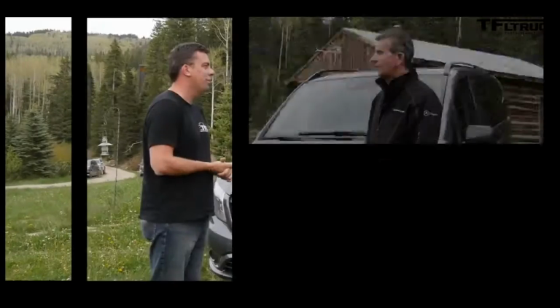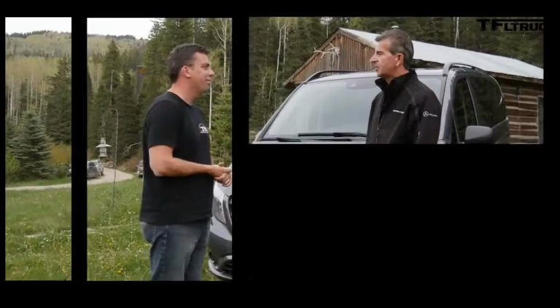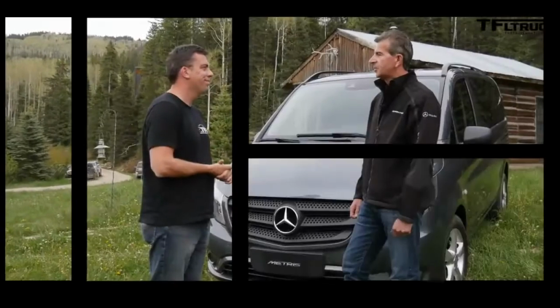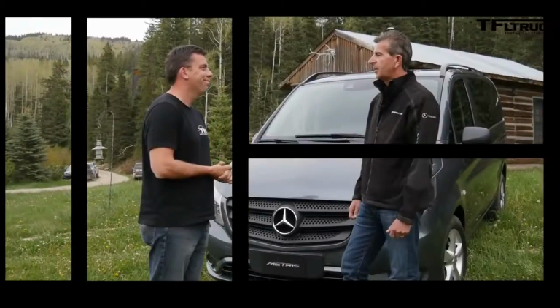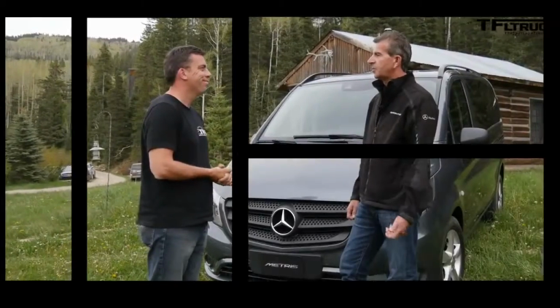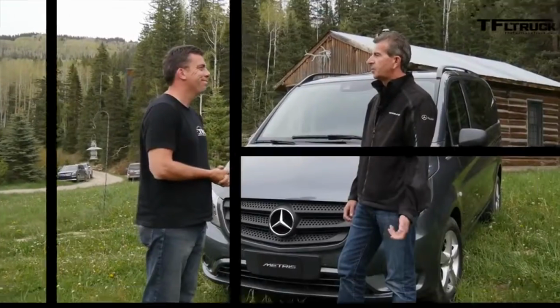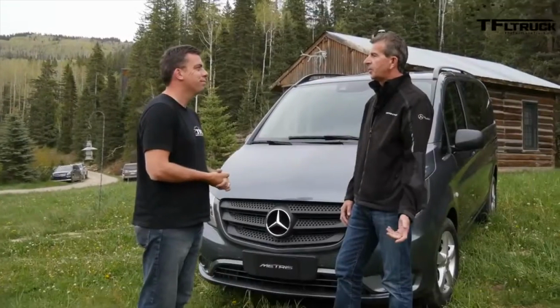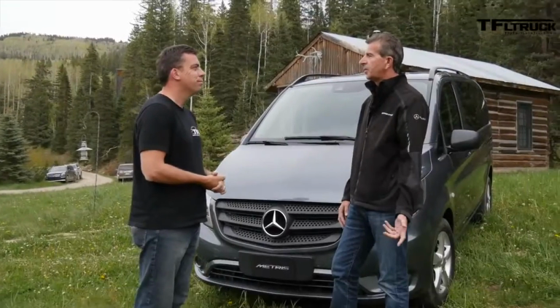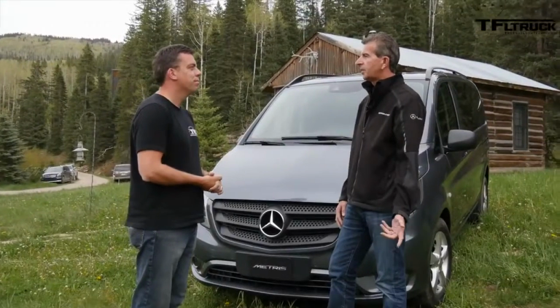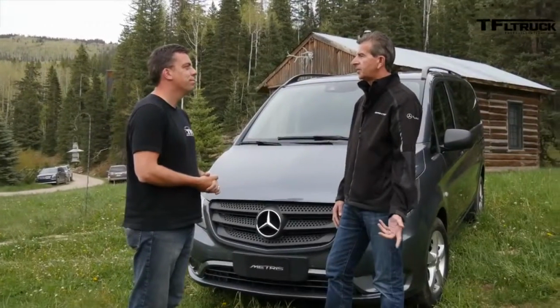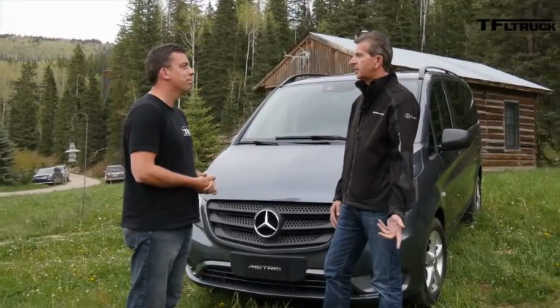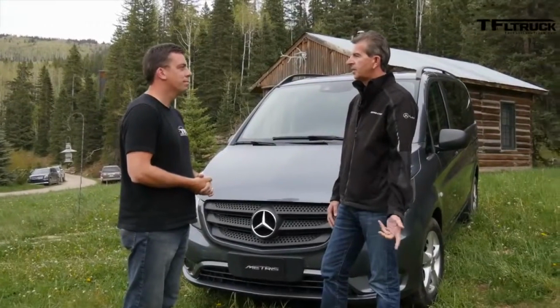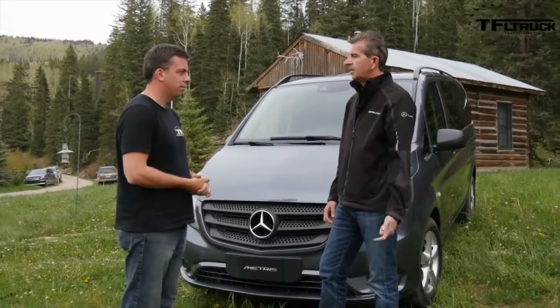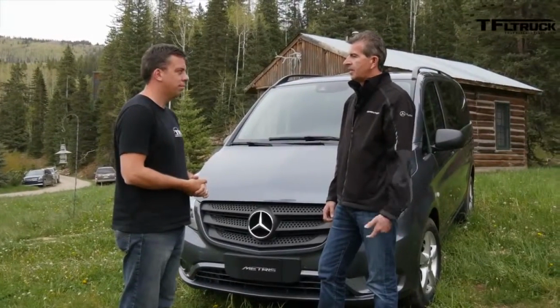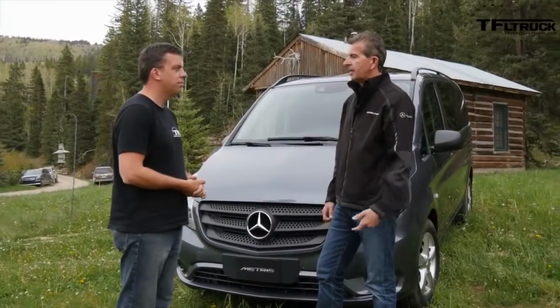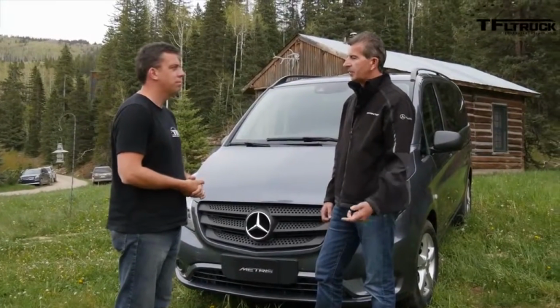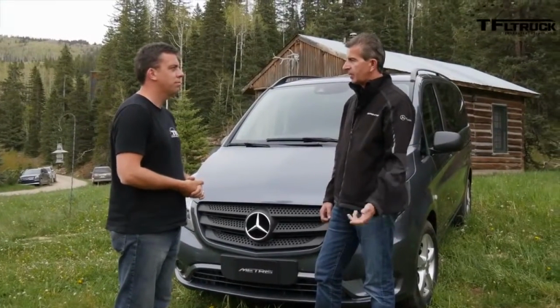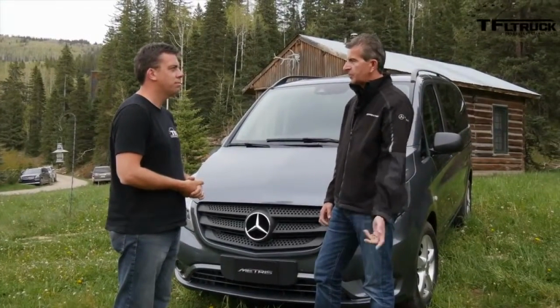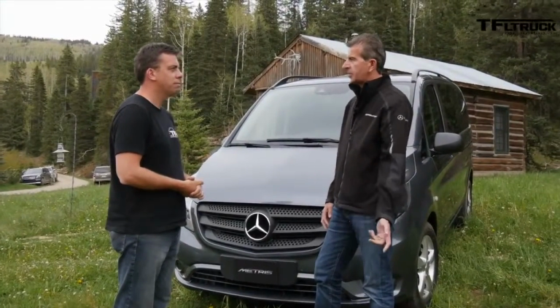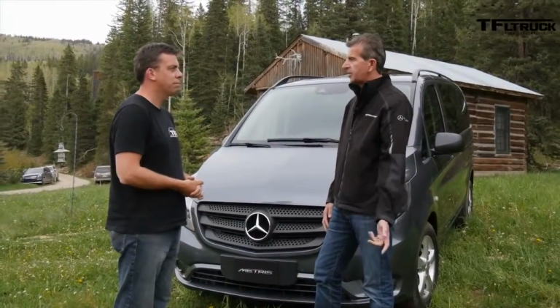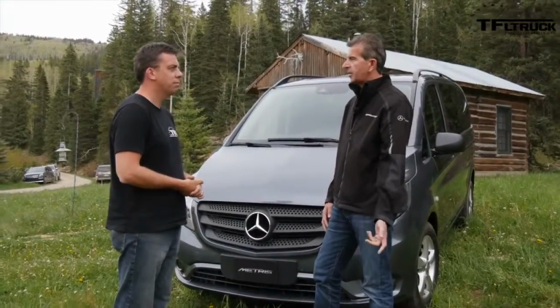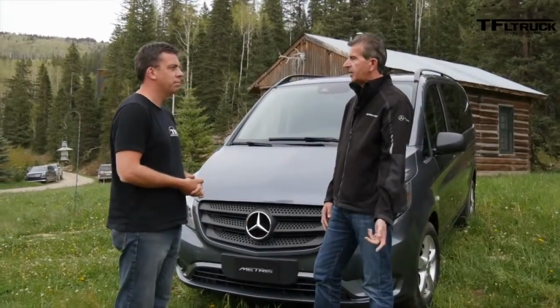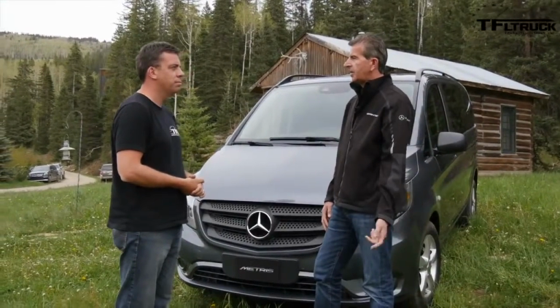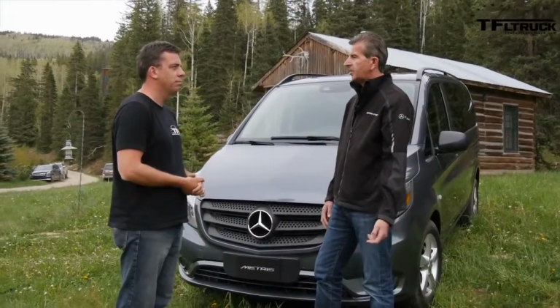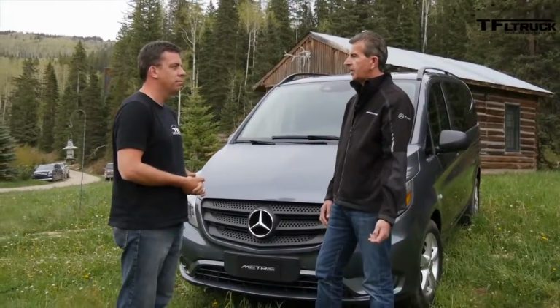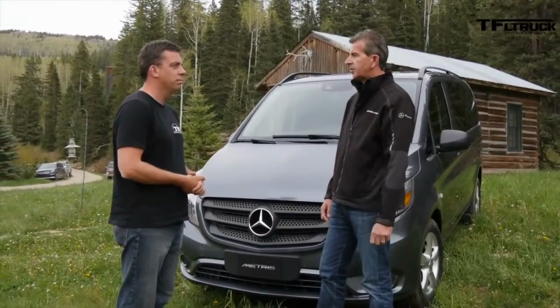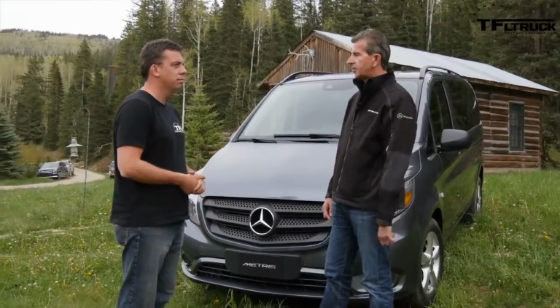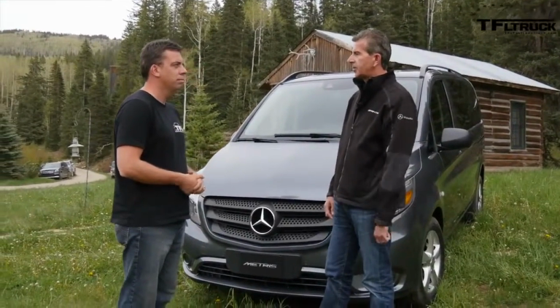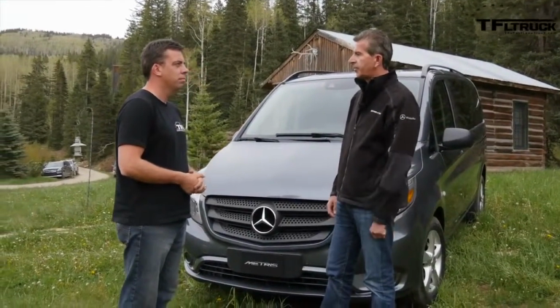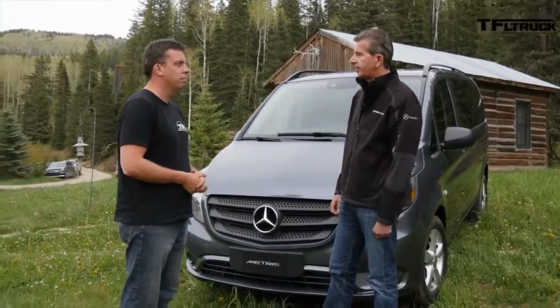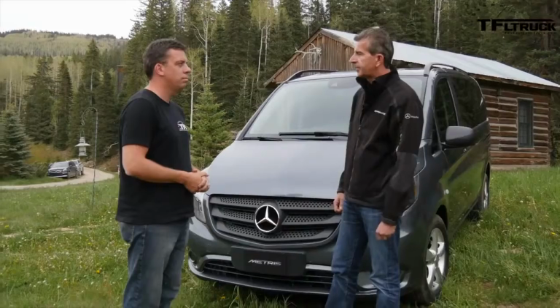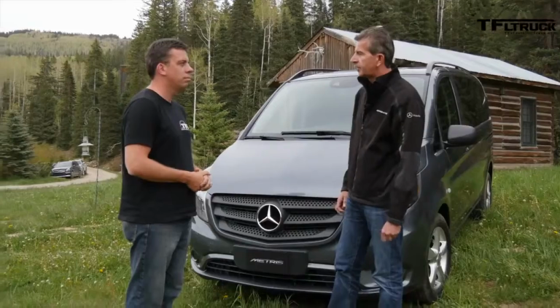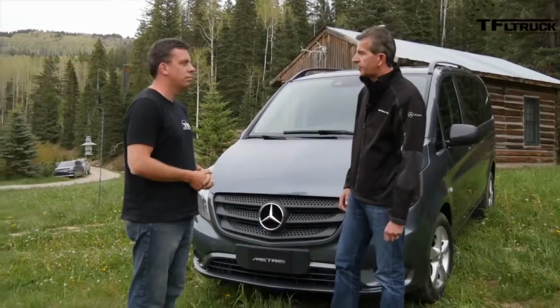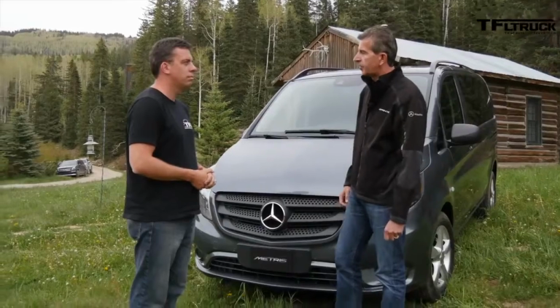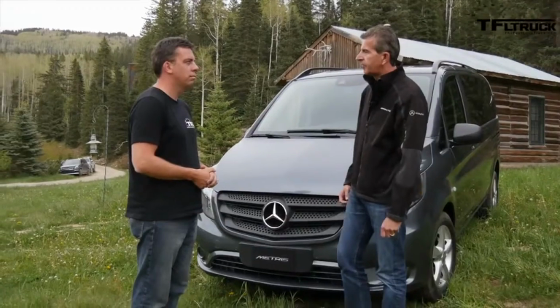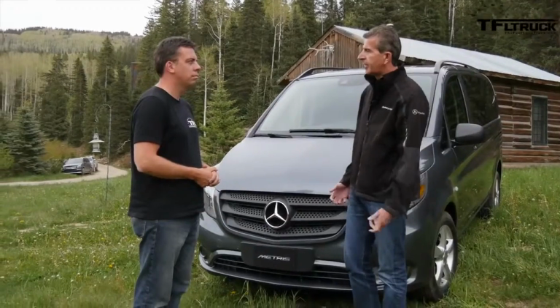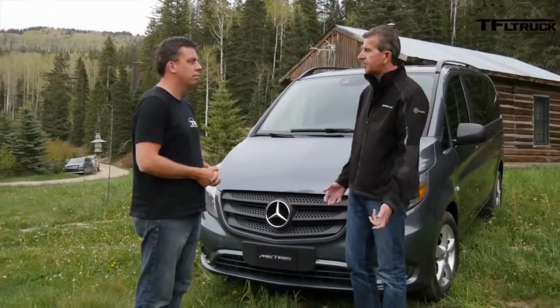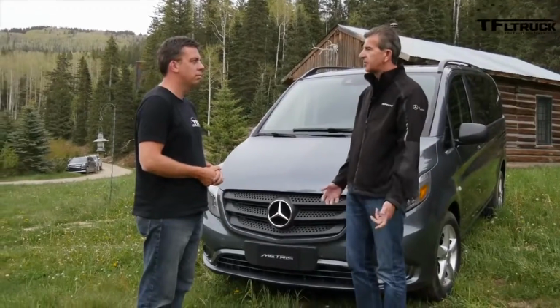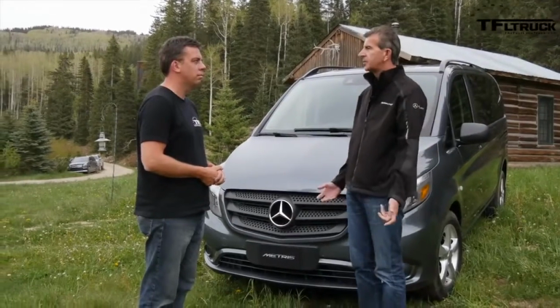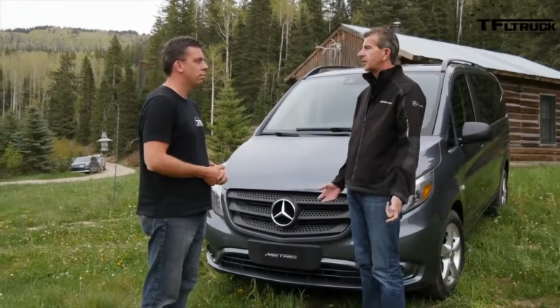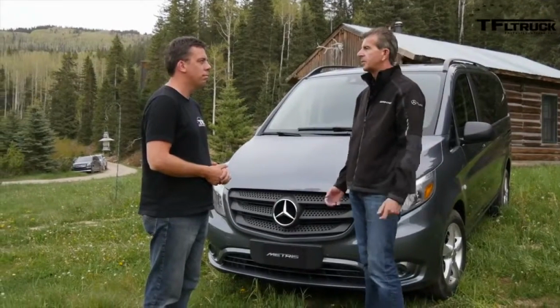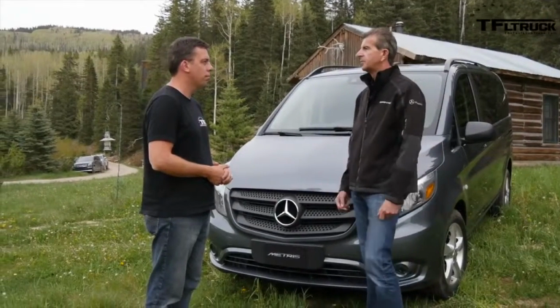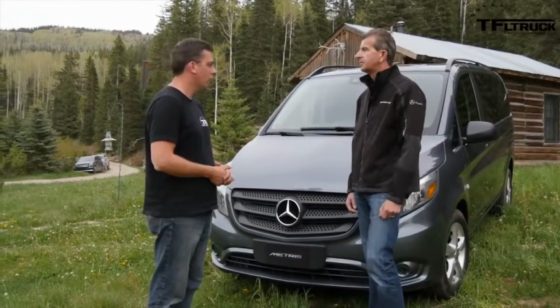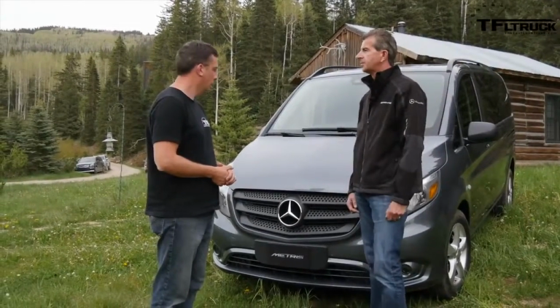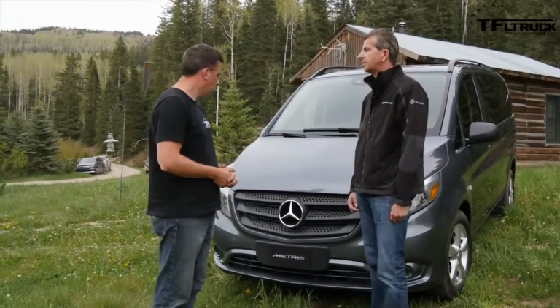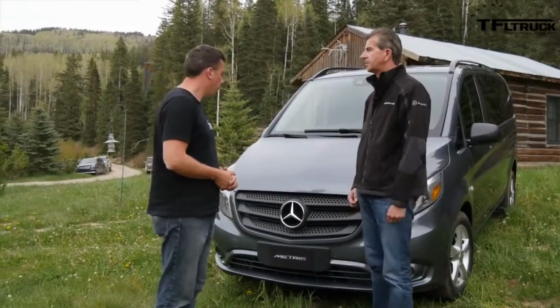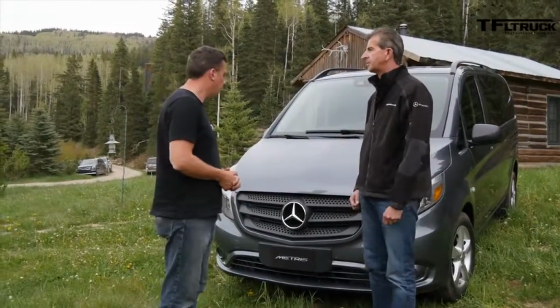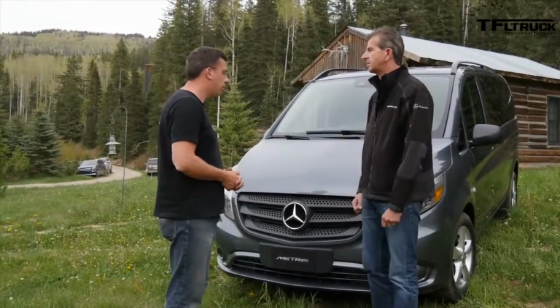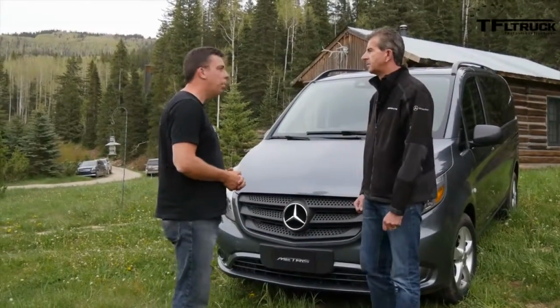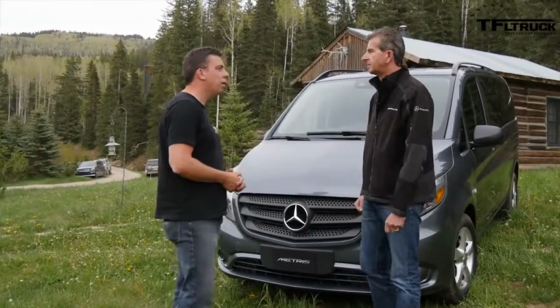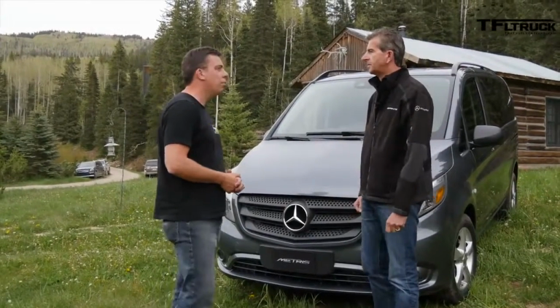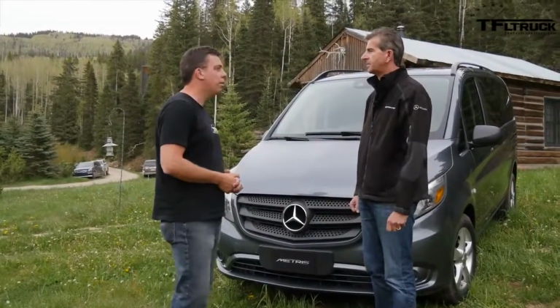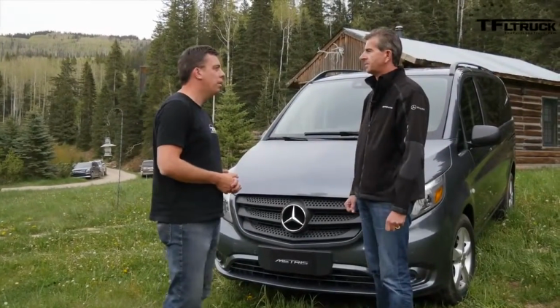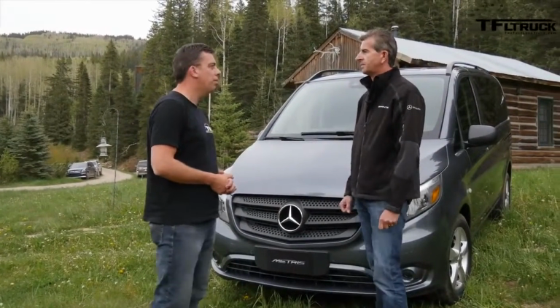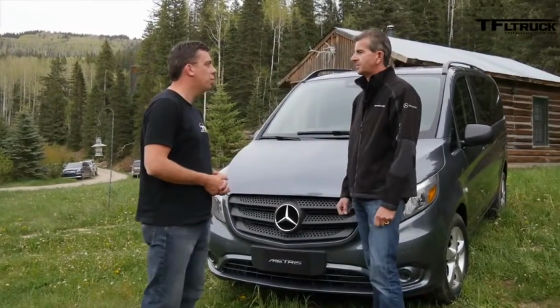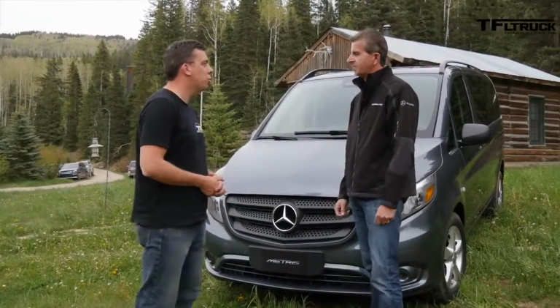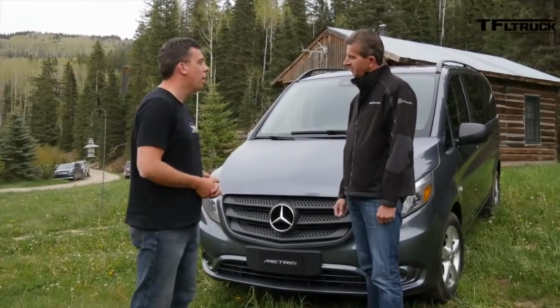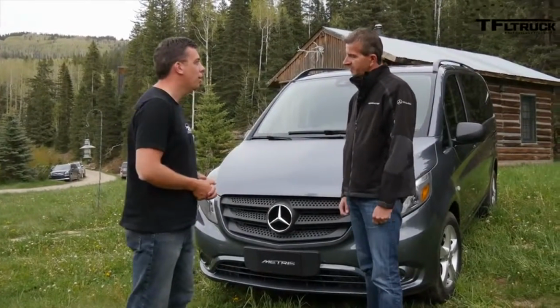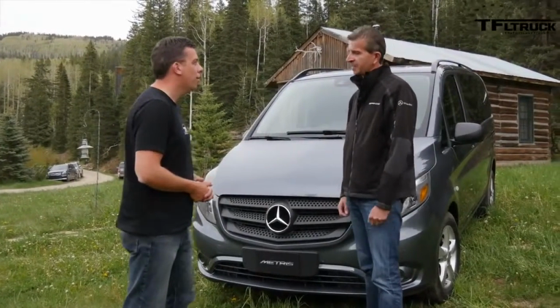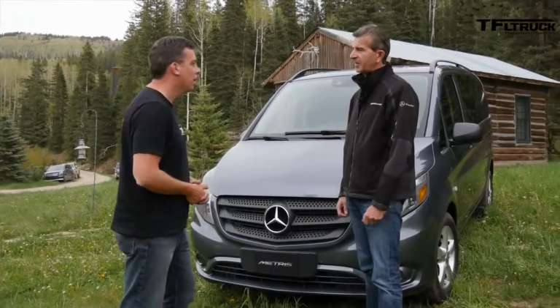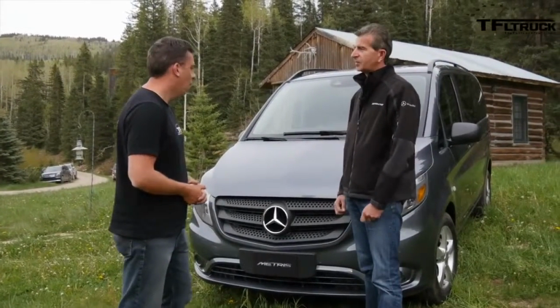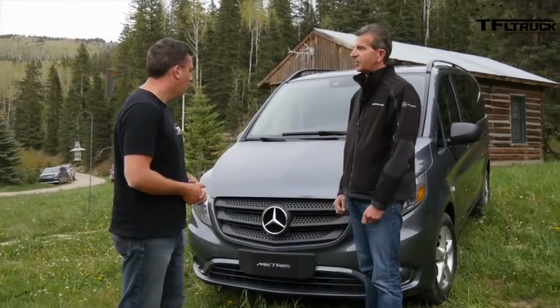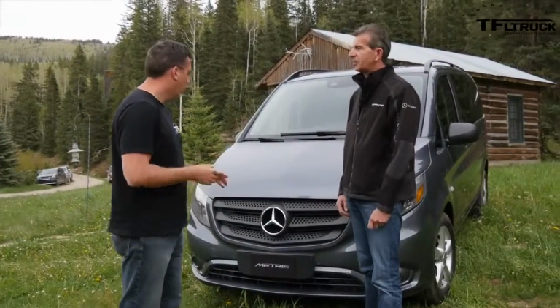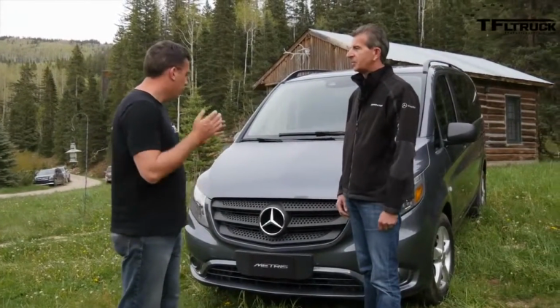My name is Bernie Glaser, I'm the Vice President and Managing Director for Vans USA. Well, thanks for being with TFL Truck. Thanks for having me.